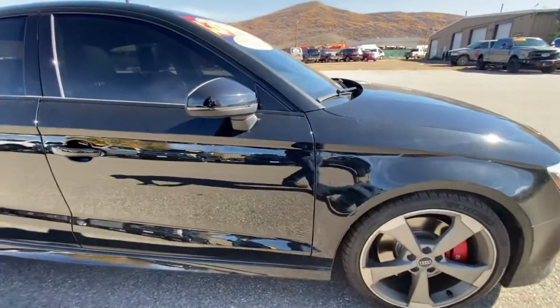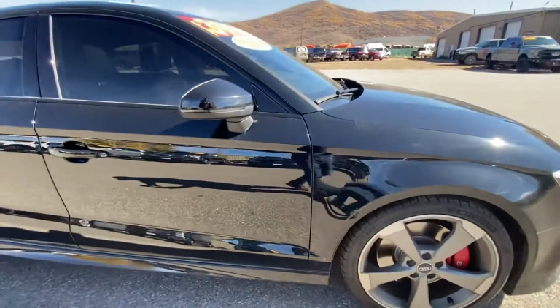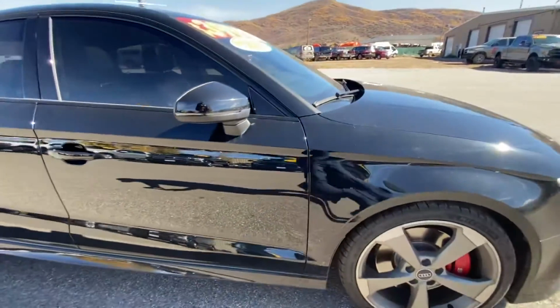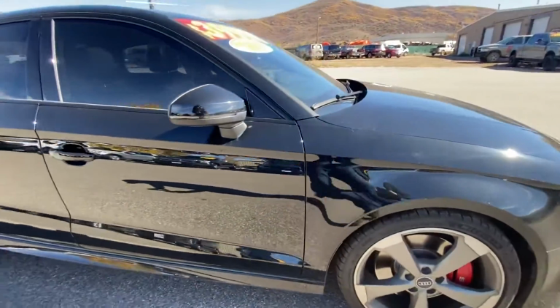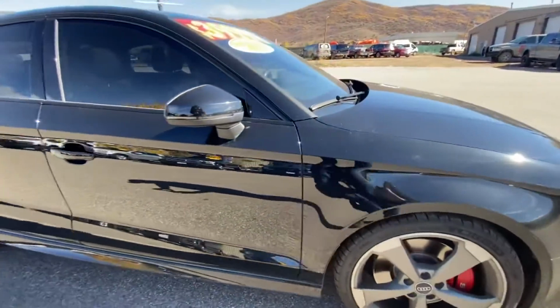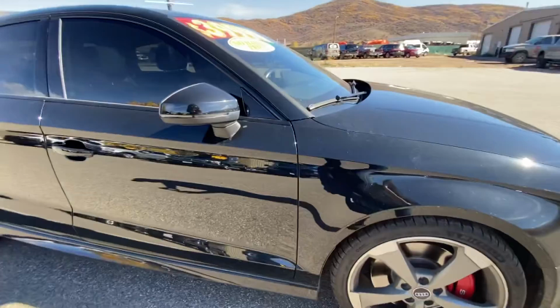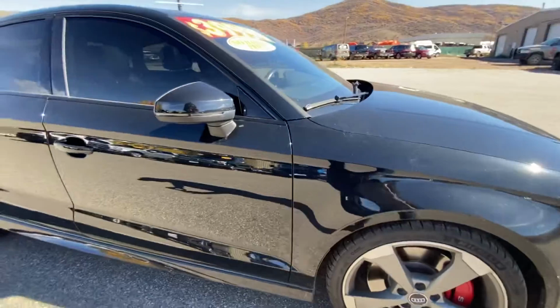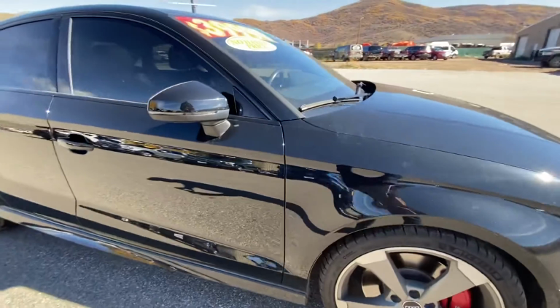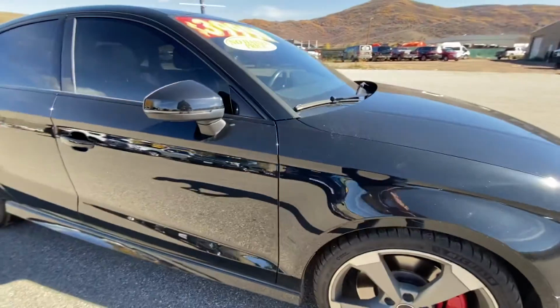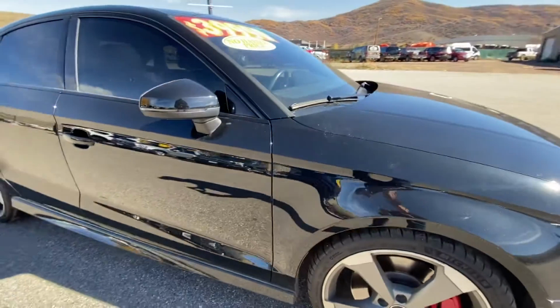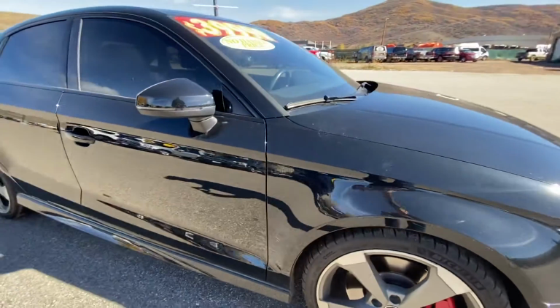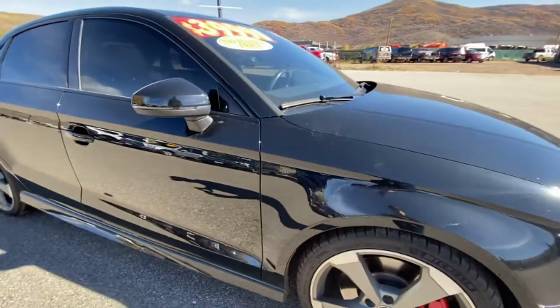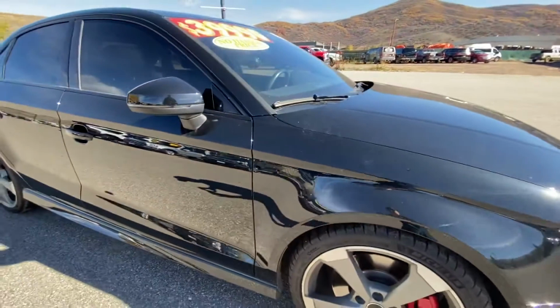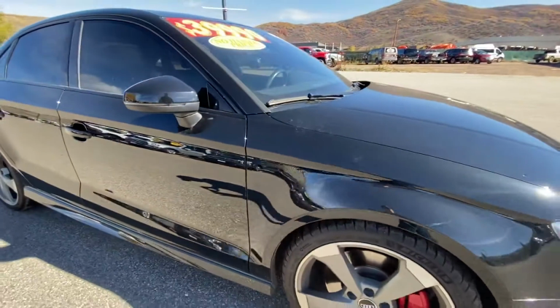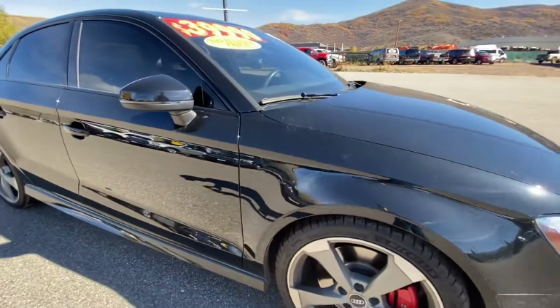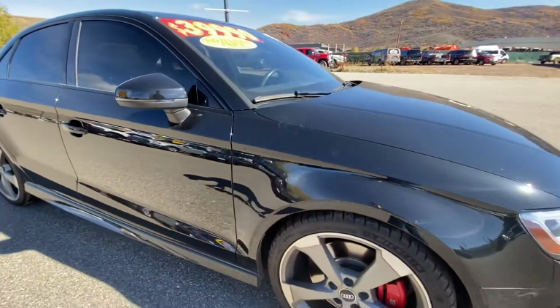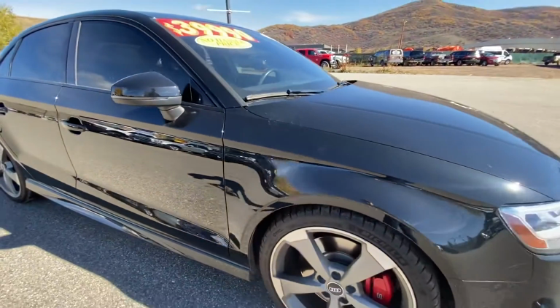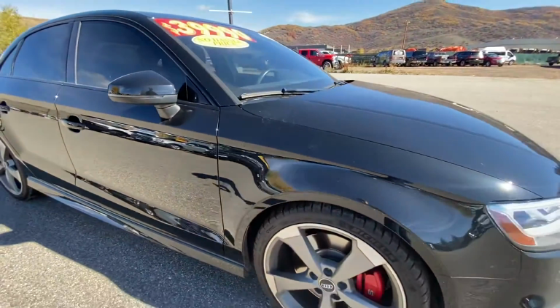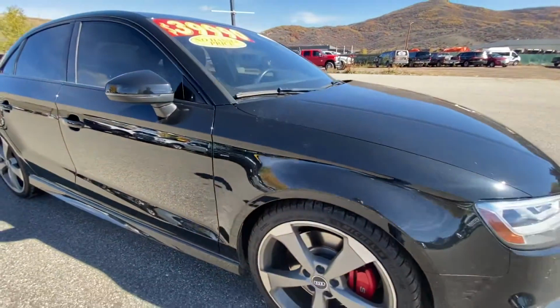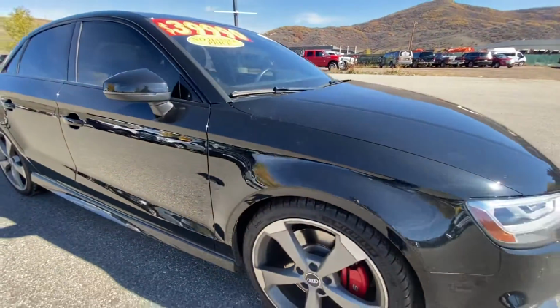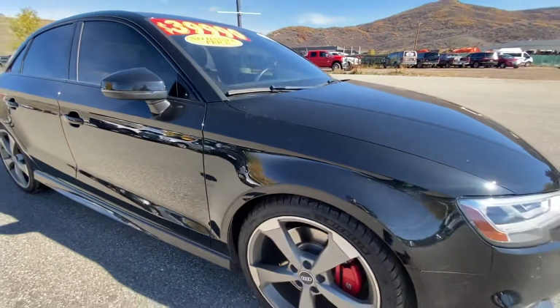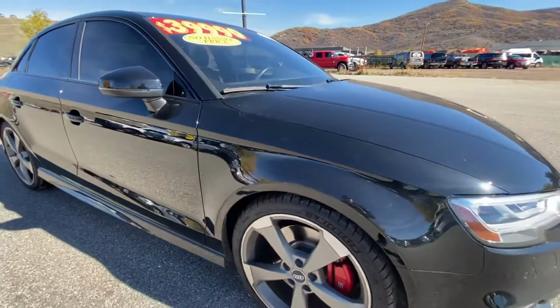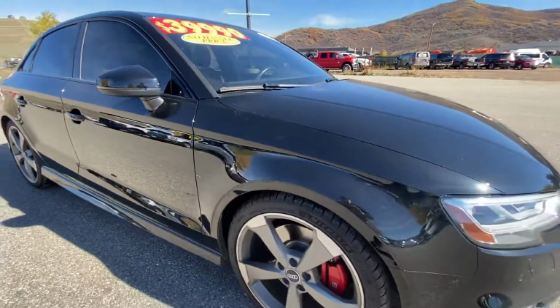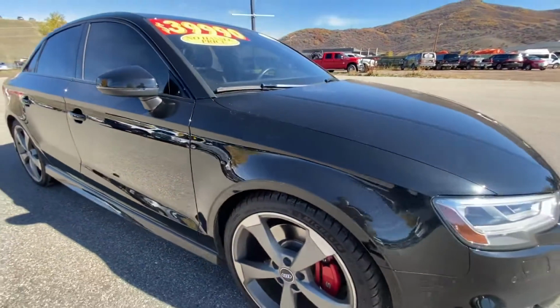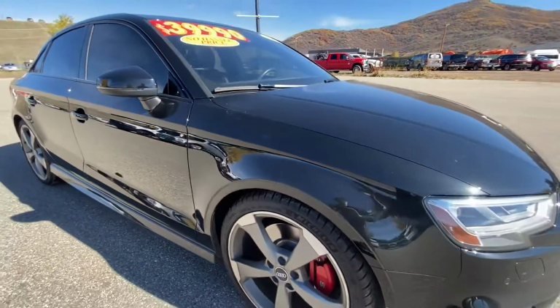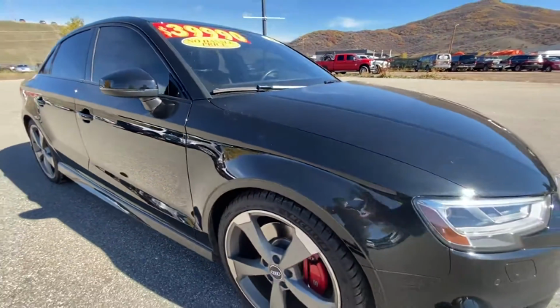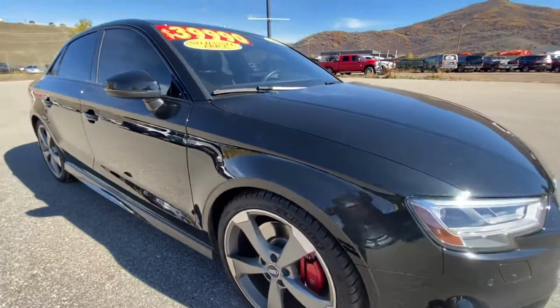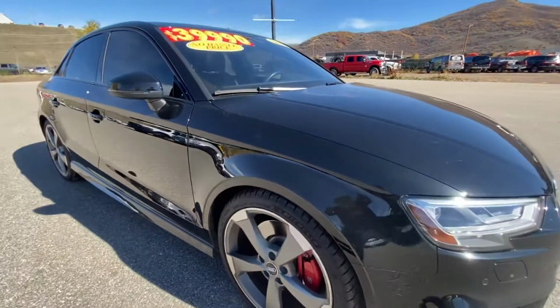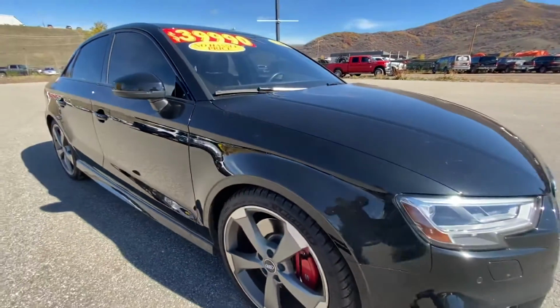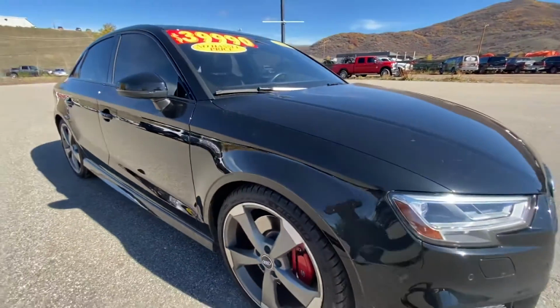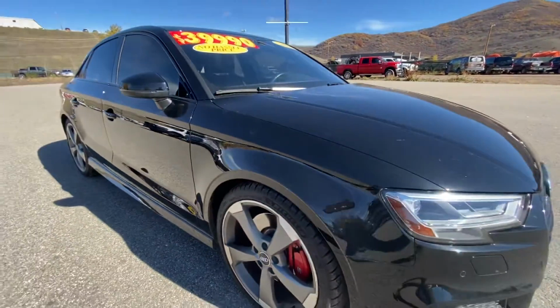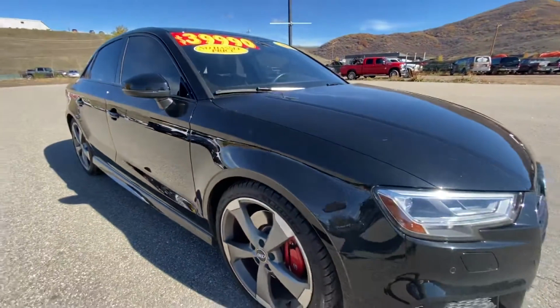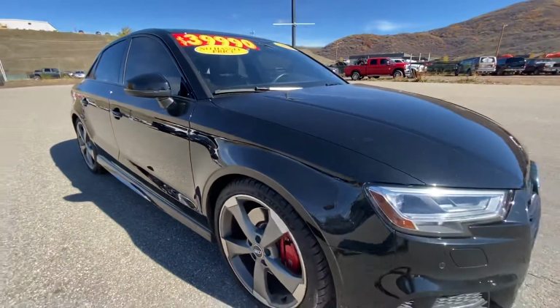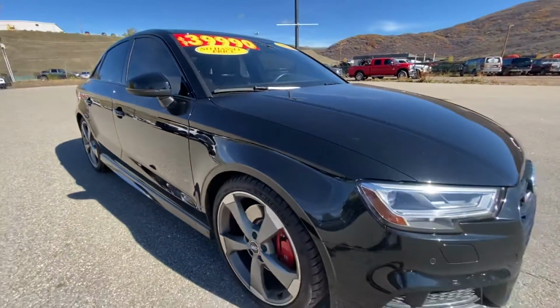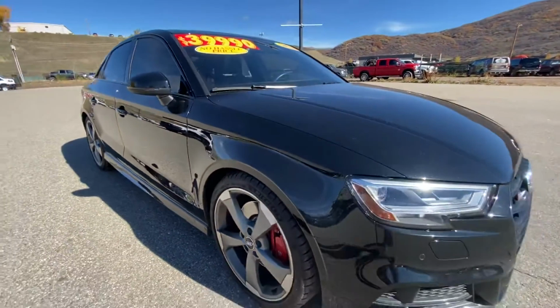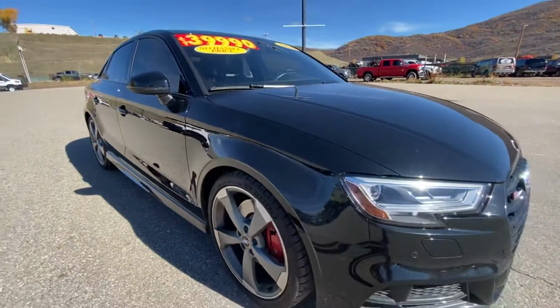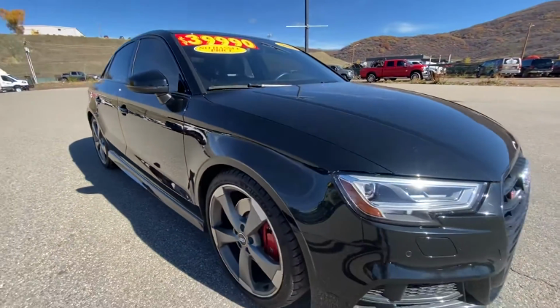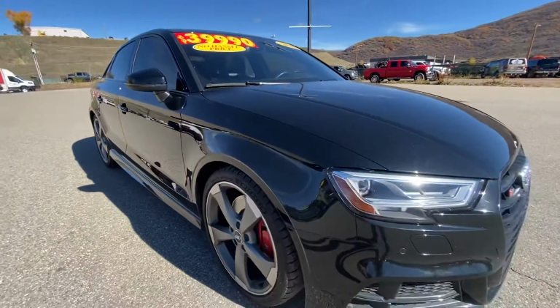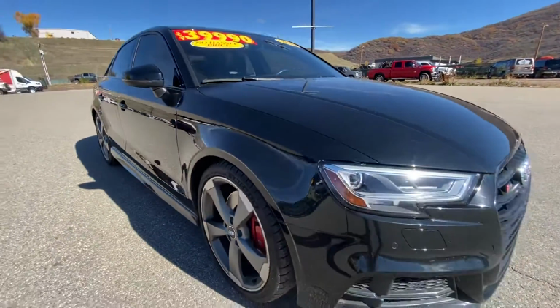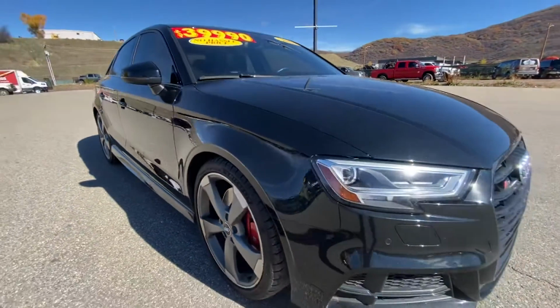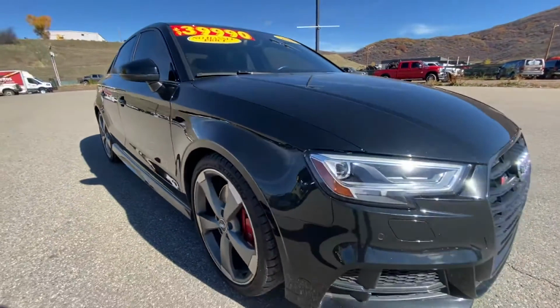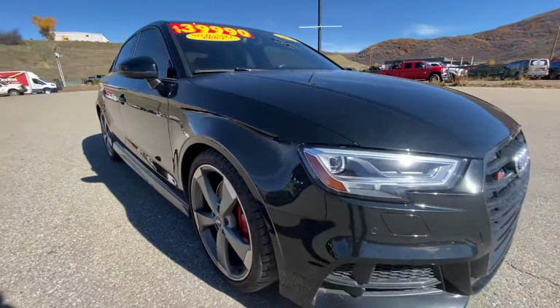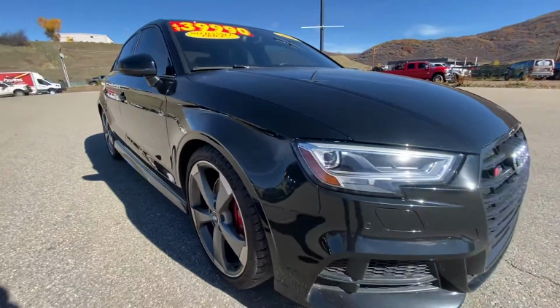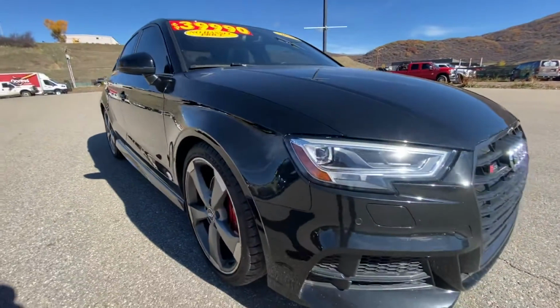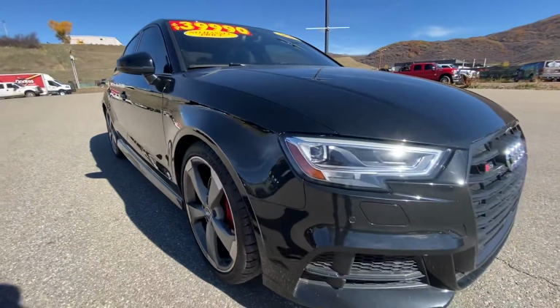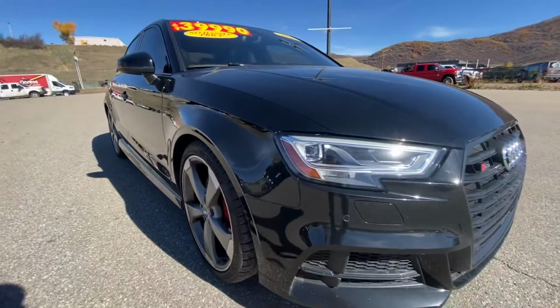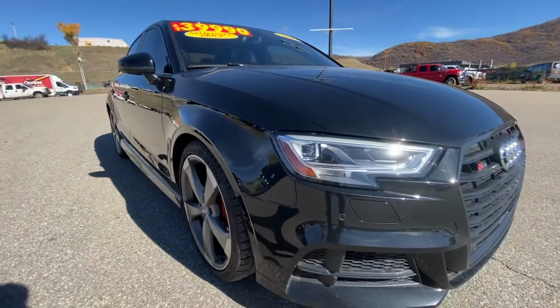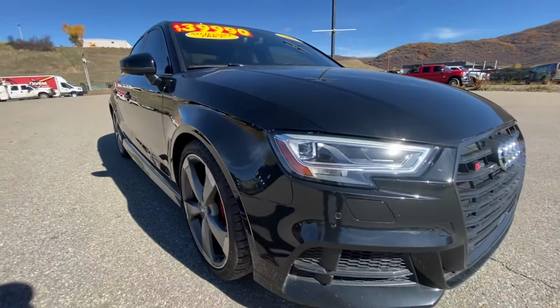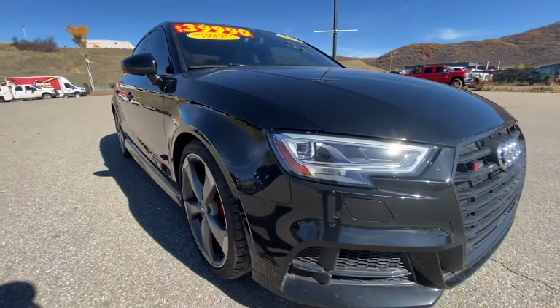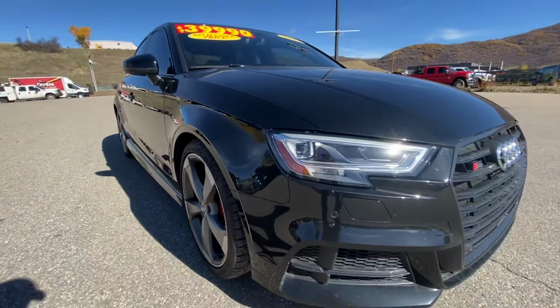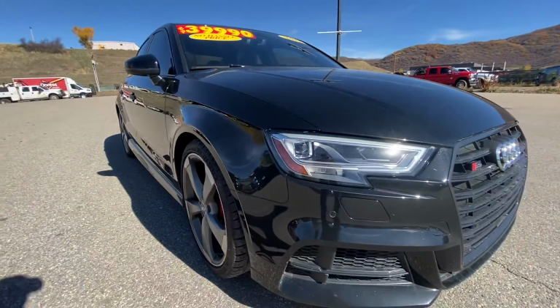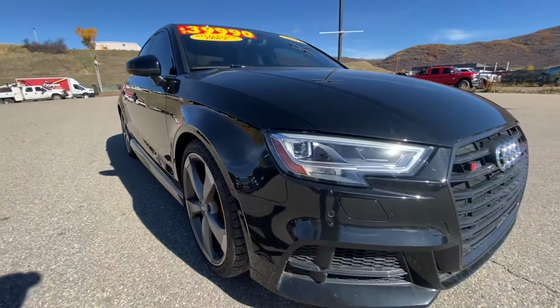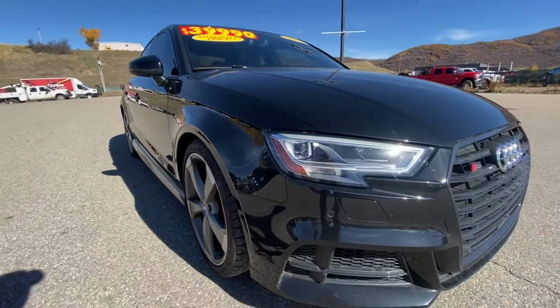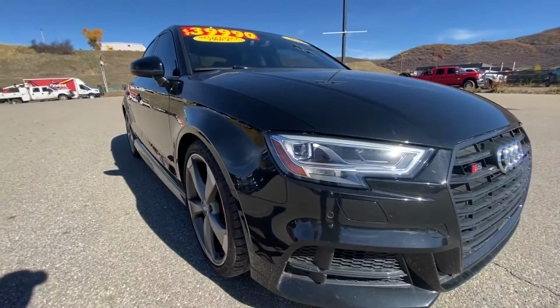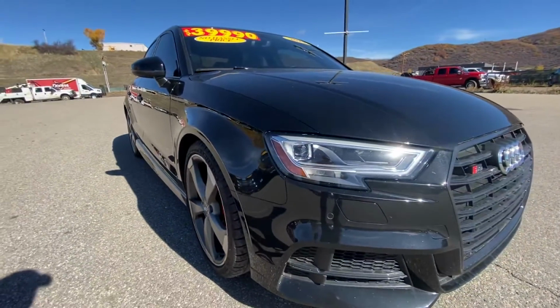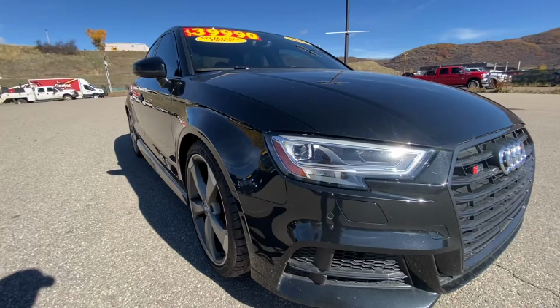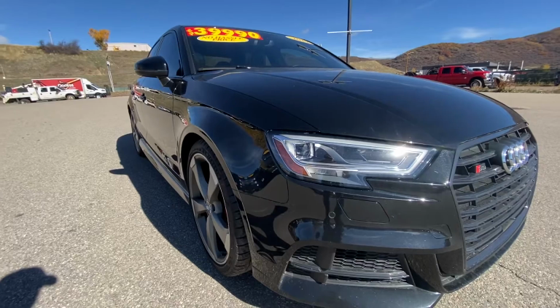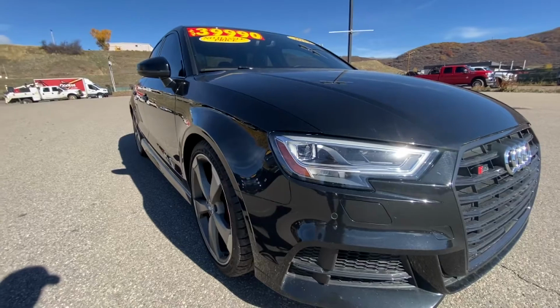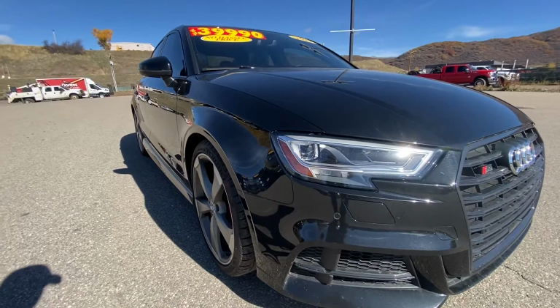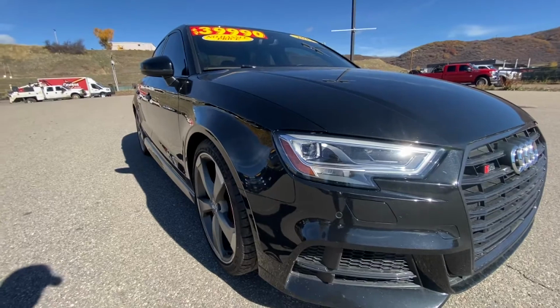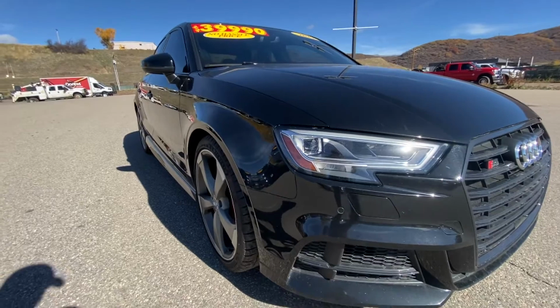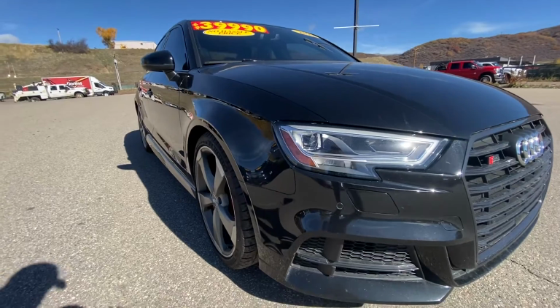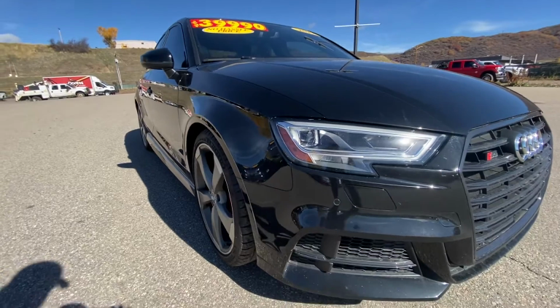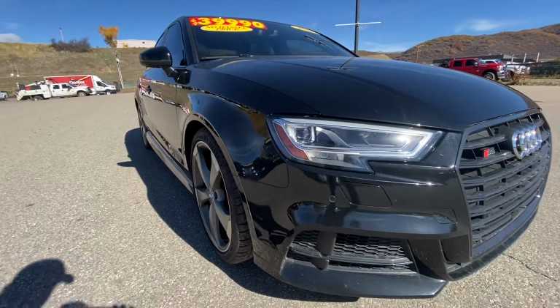As you can see it's in great shape. There's our asking price at $39,990.